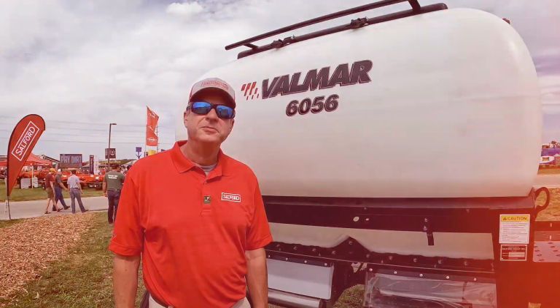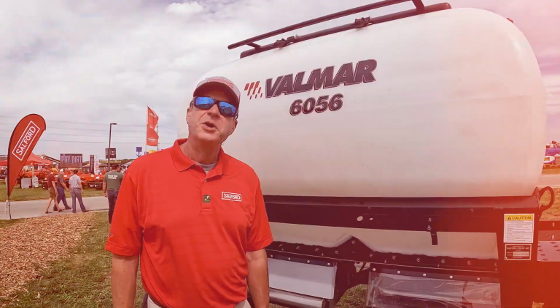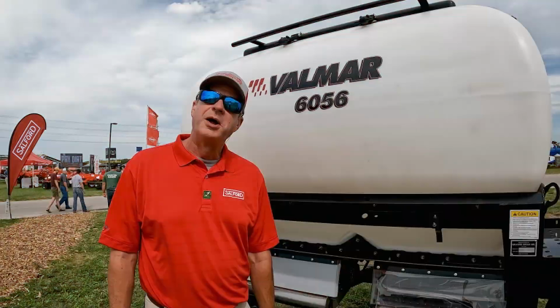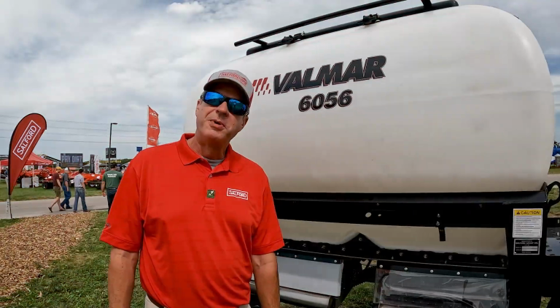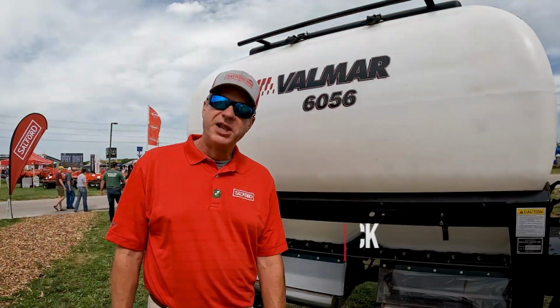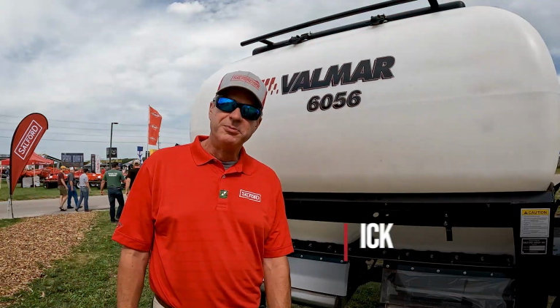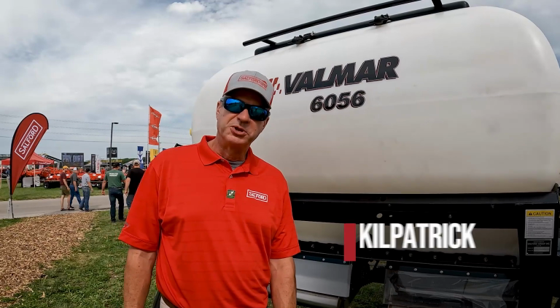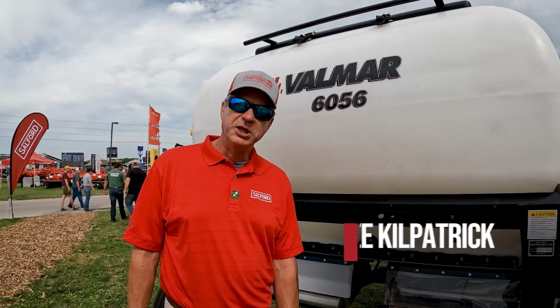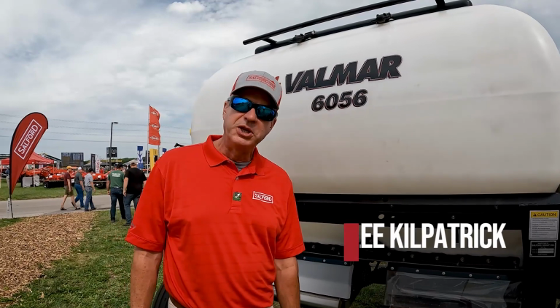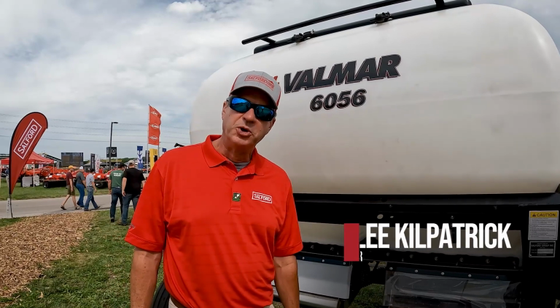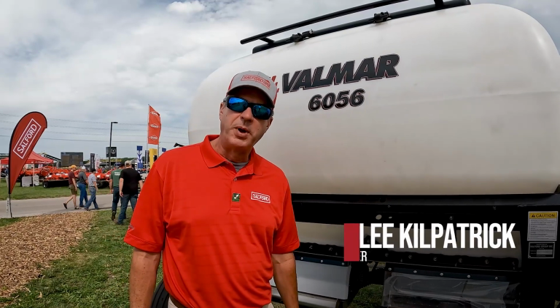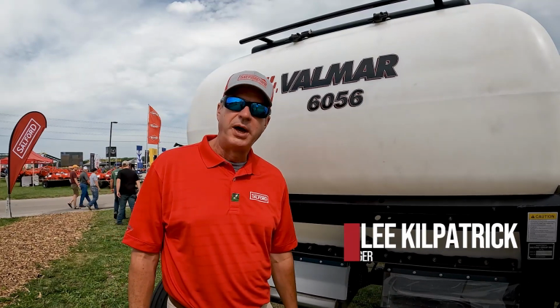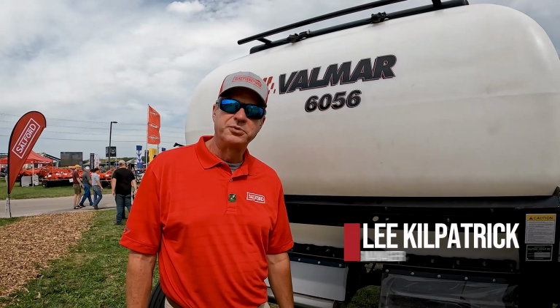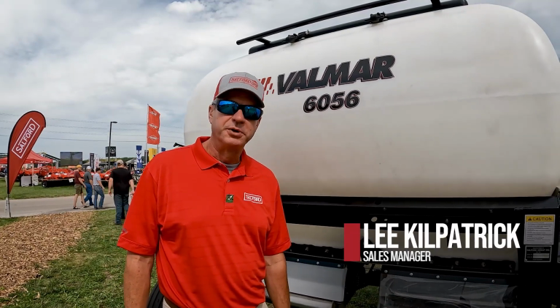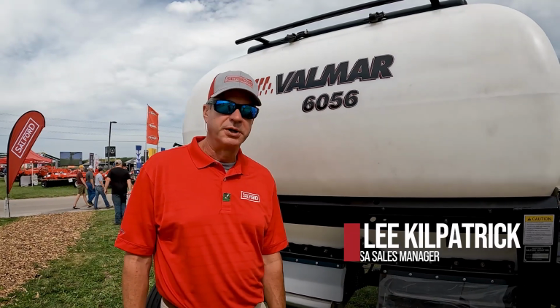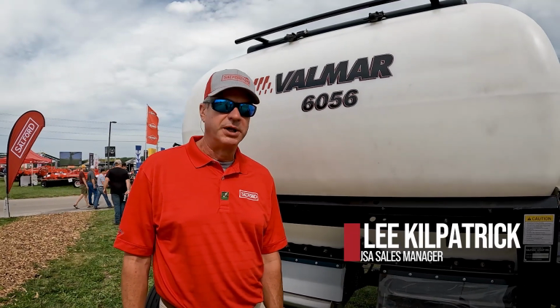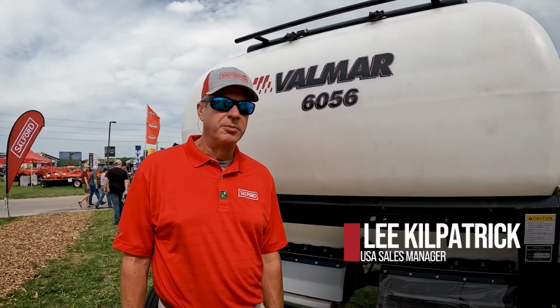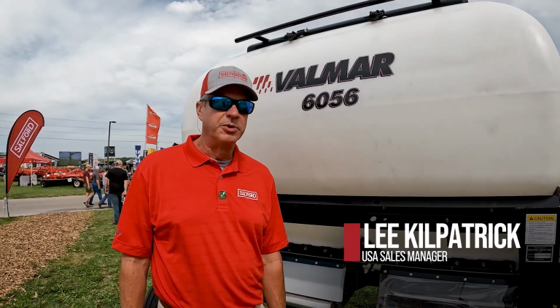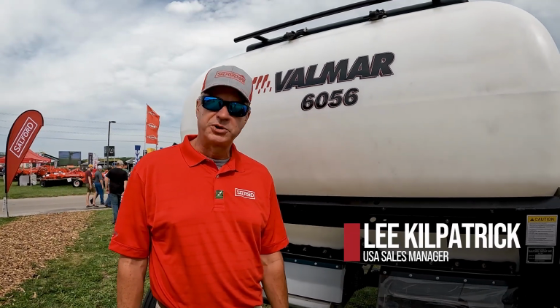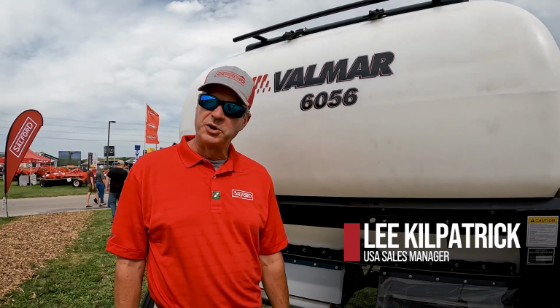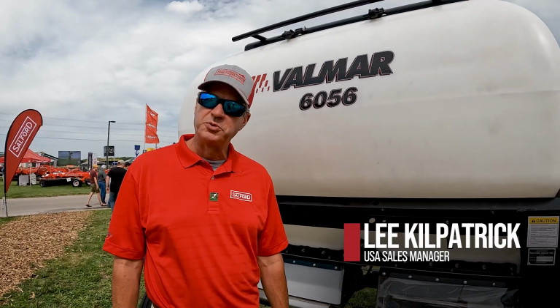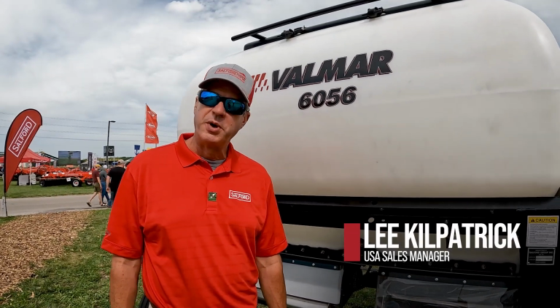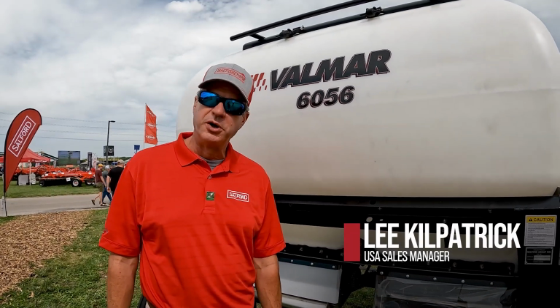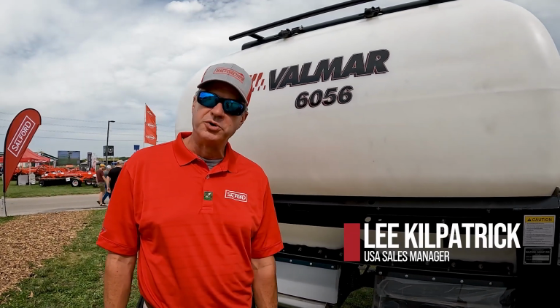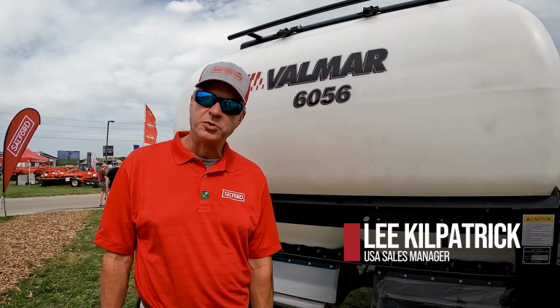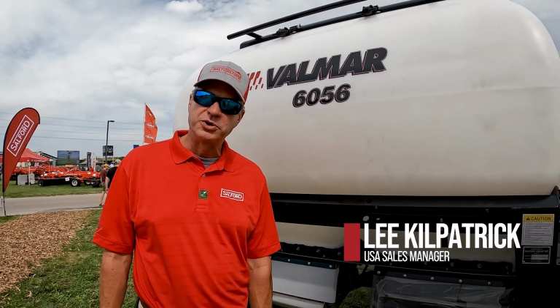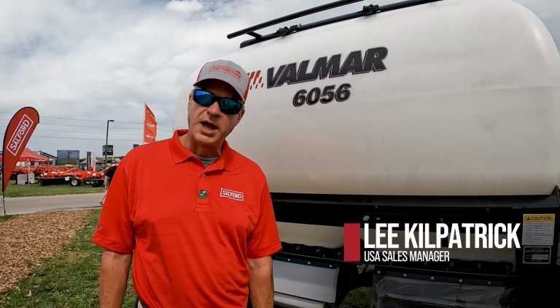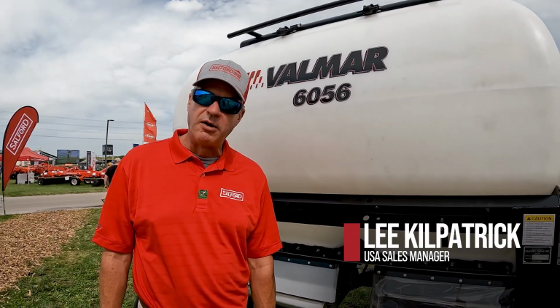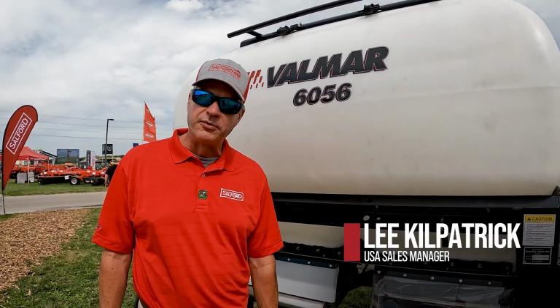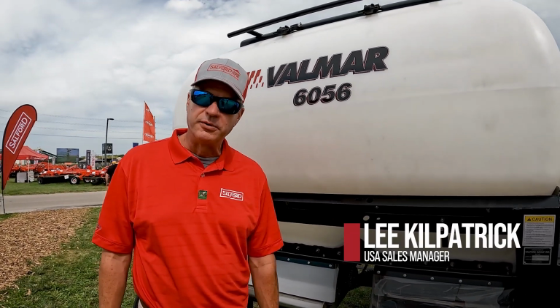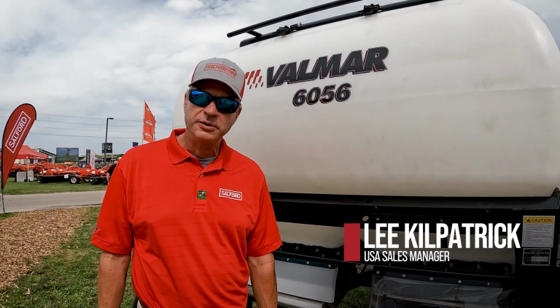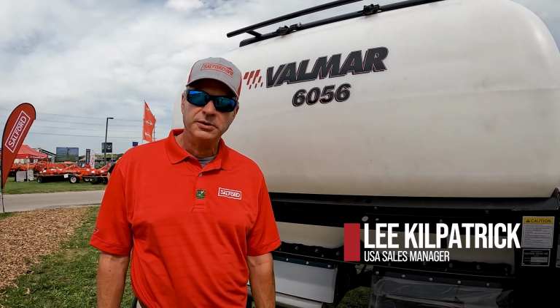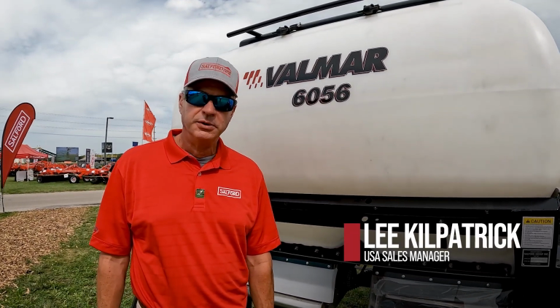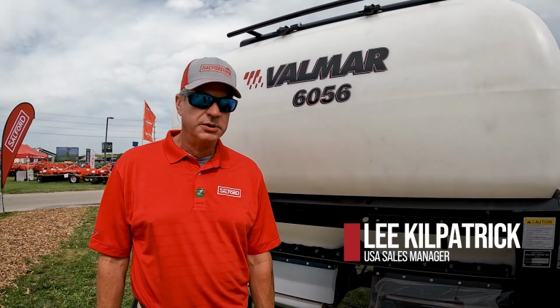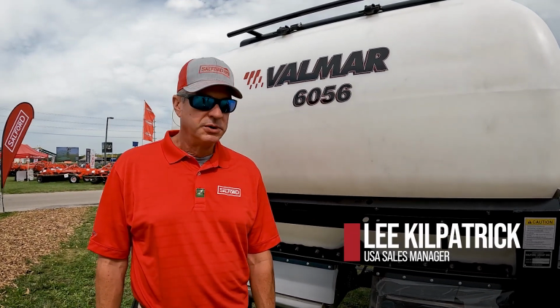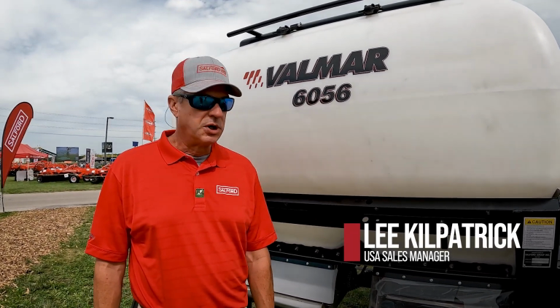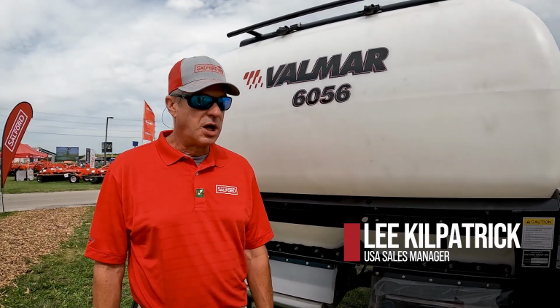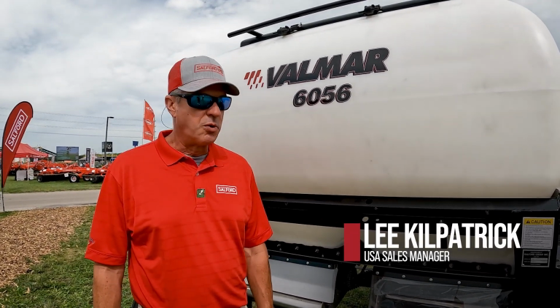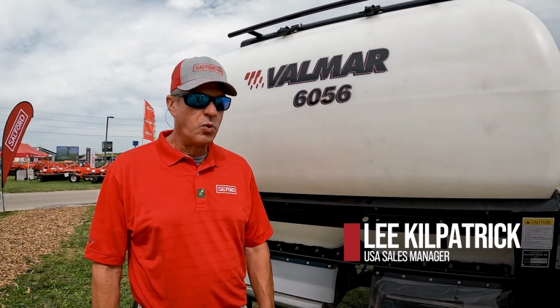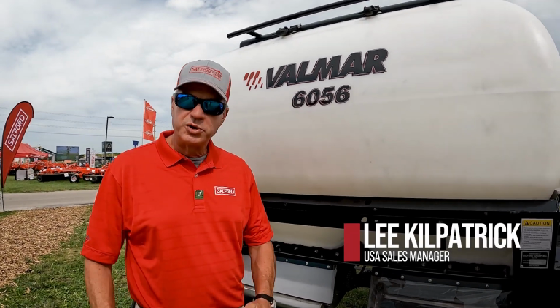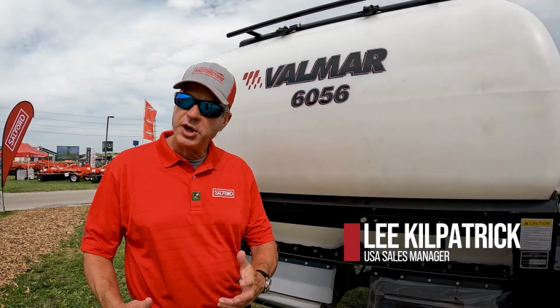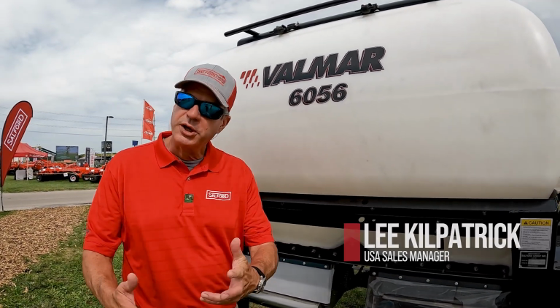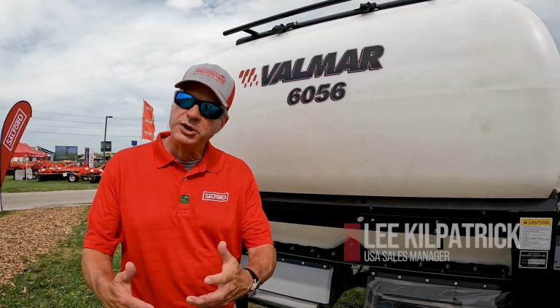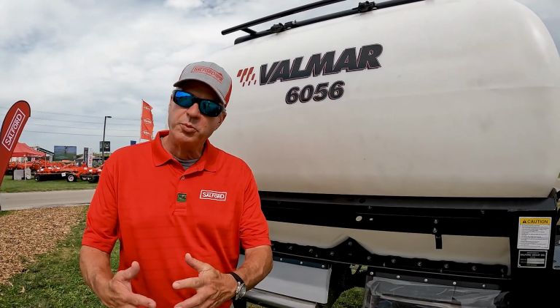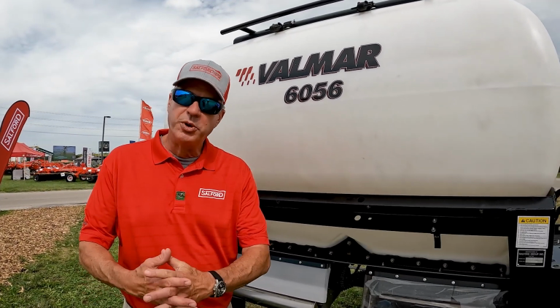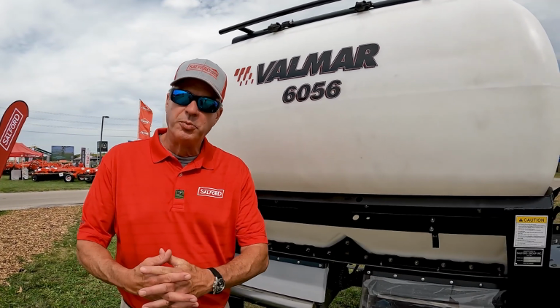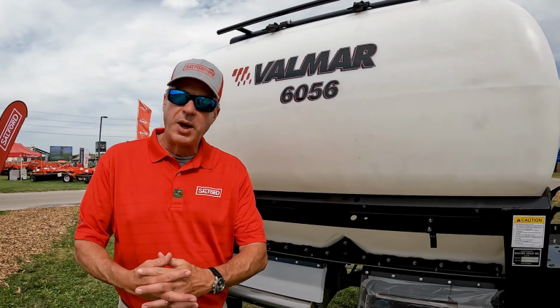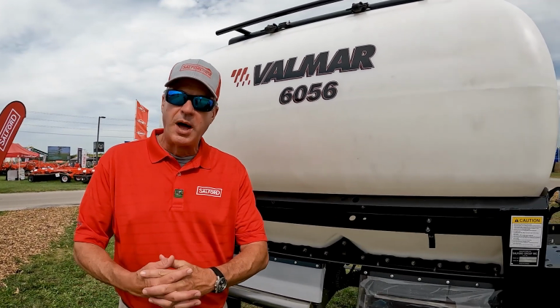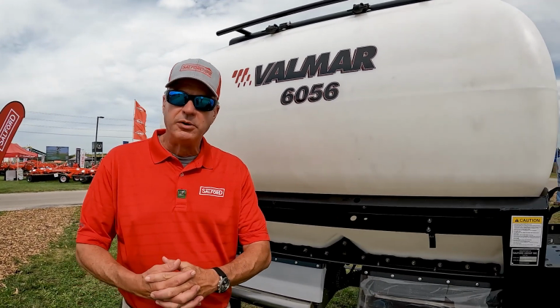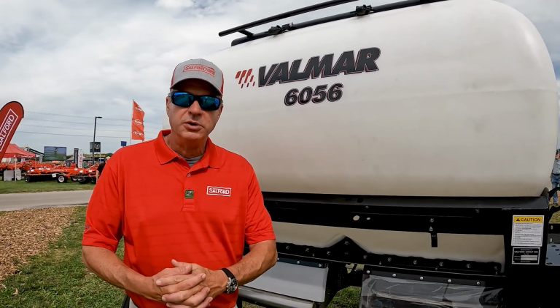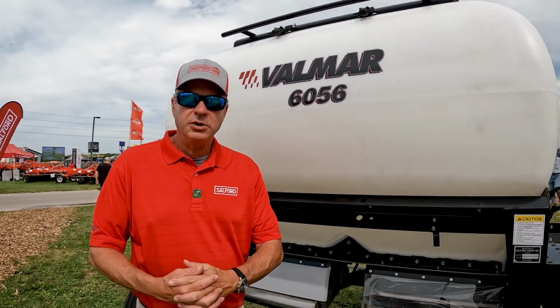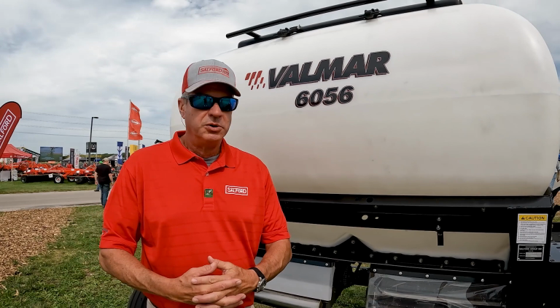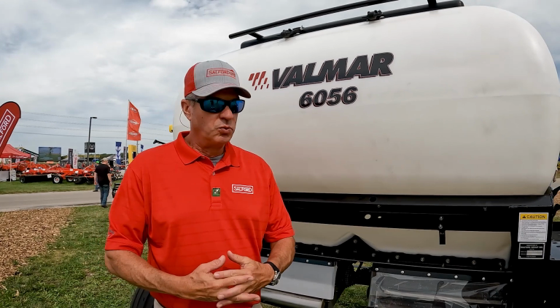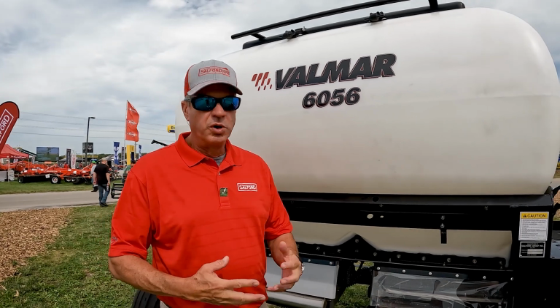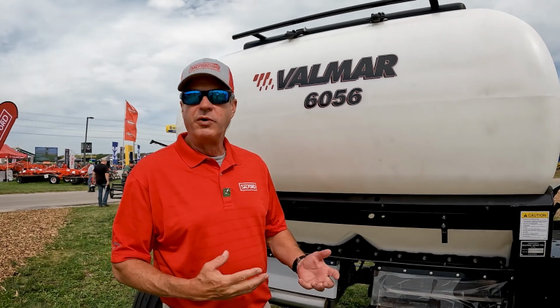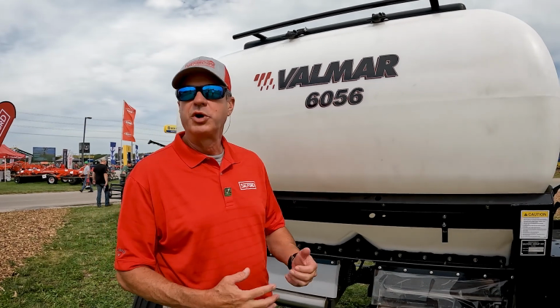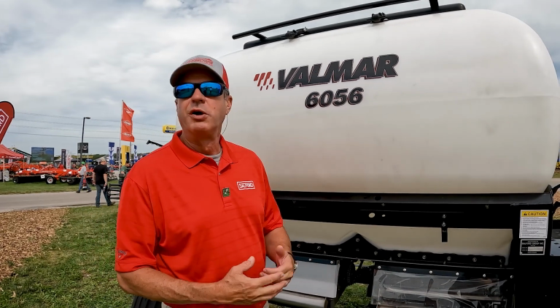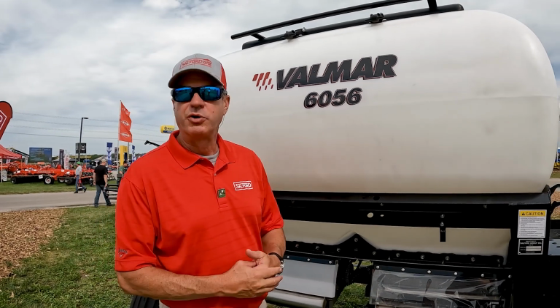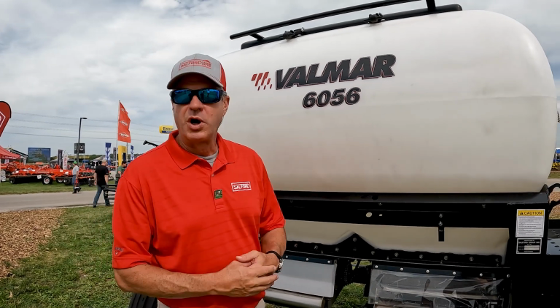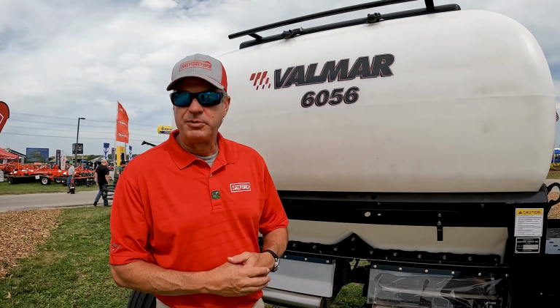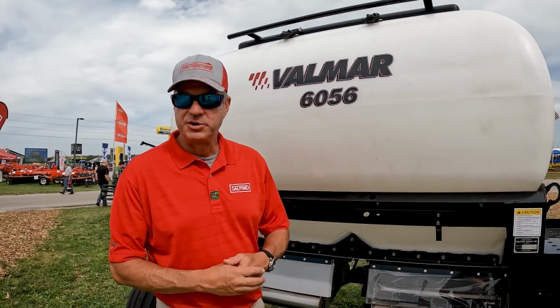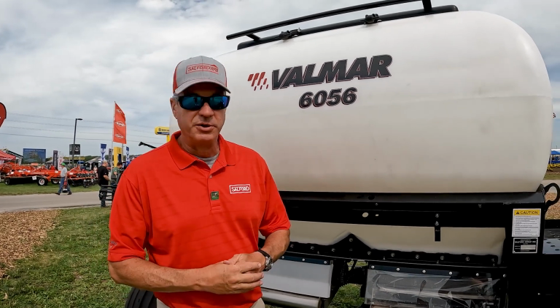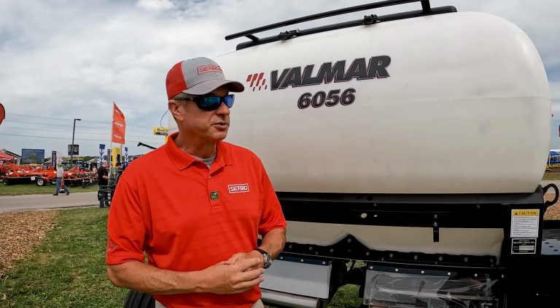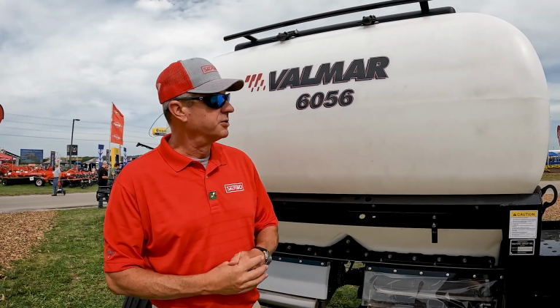Hi, my name is Lee Kilpatrick and I'm a sales manager with Salford. I want to tell you a little bit about one of our cover crop seeders.